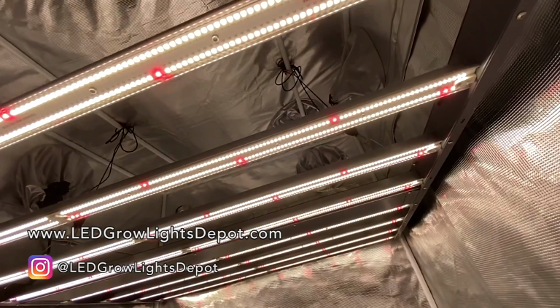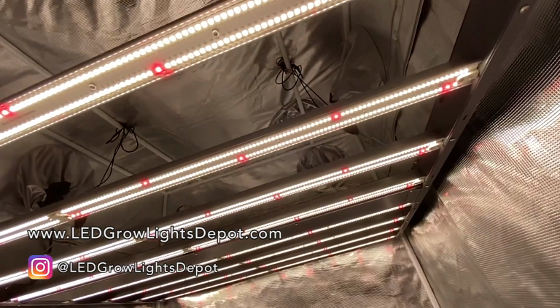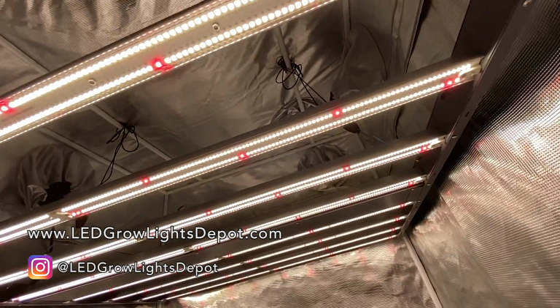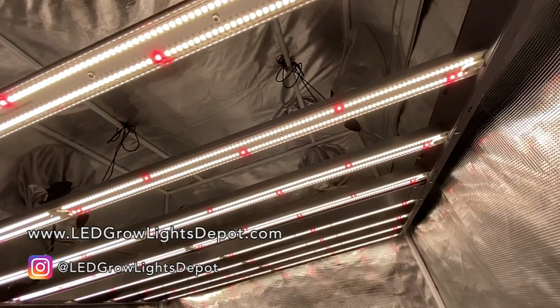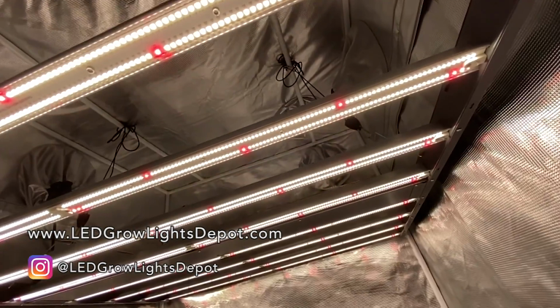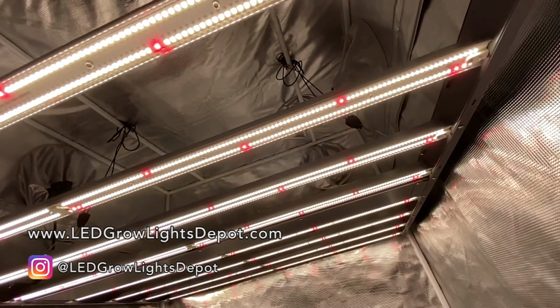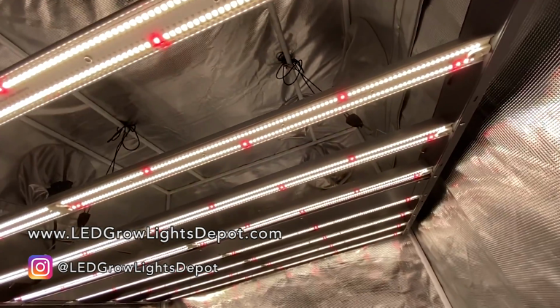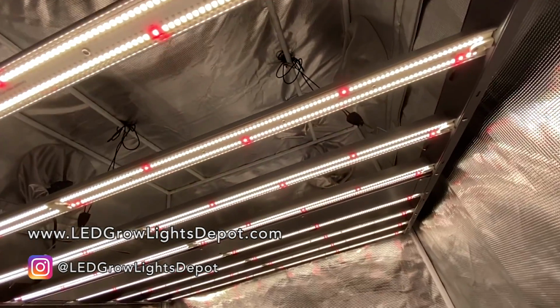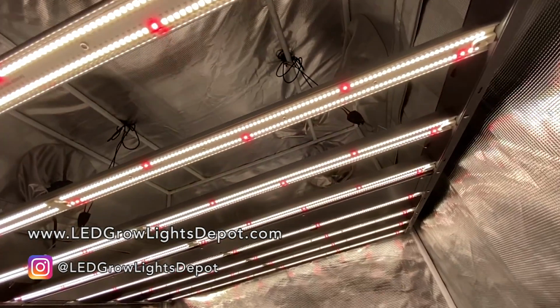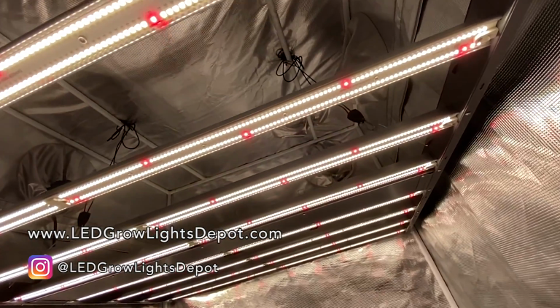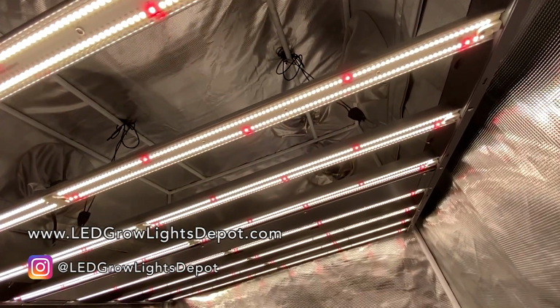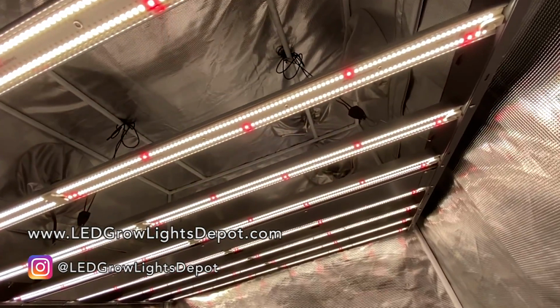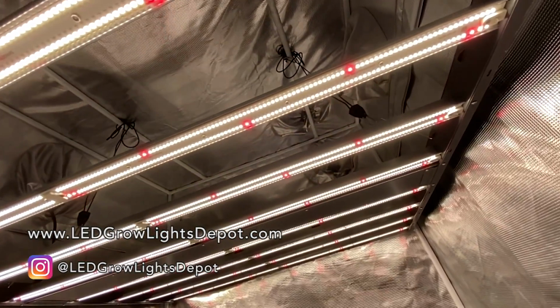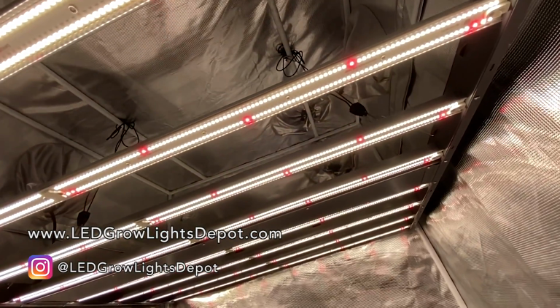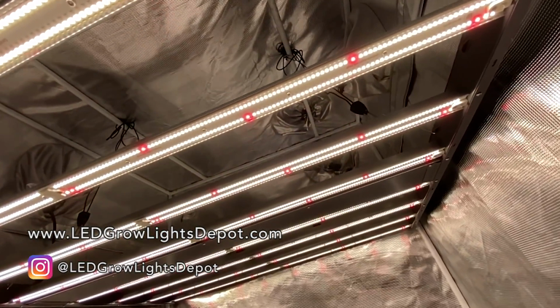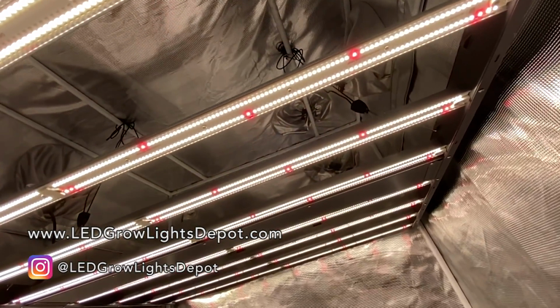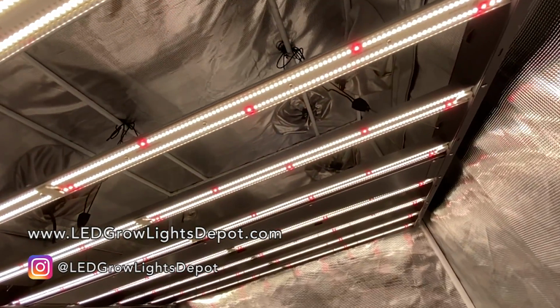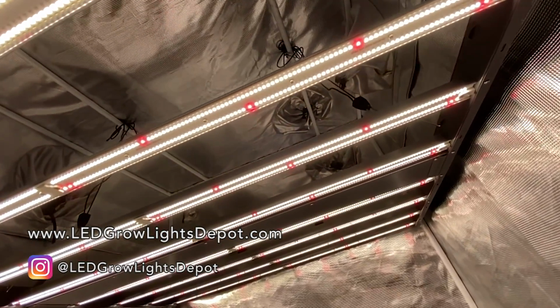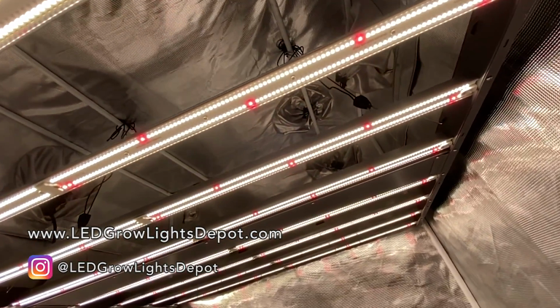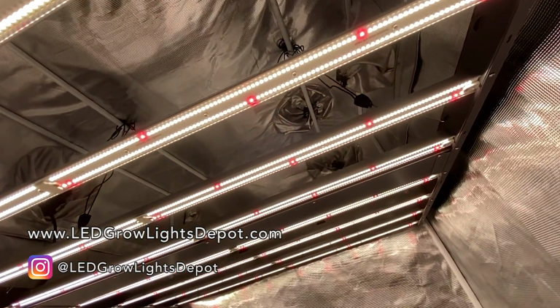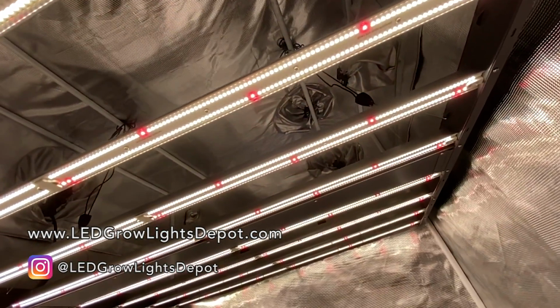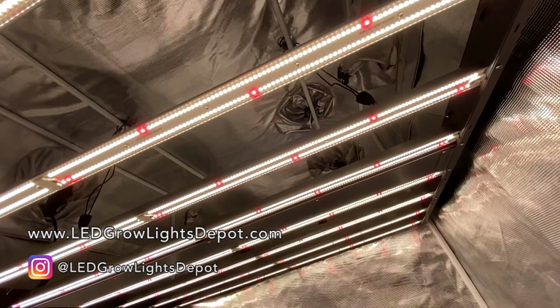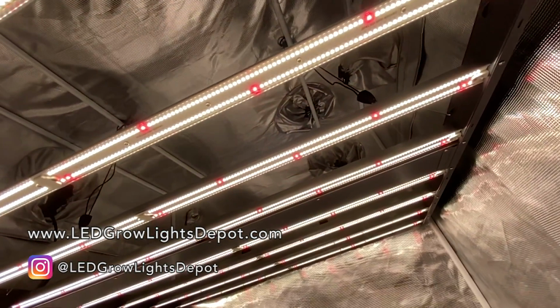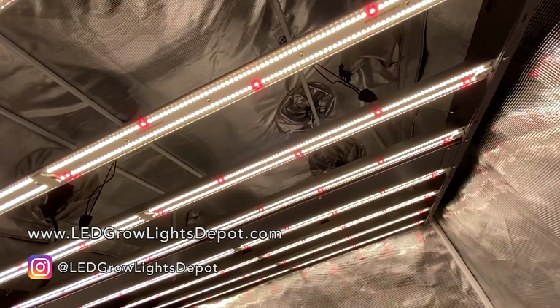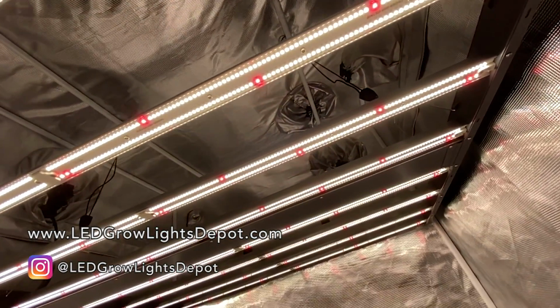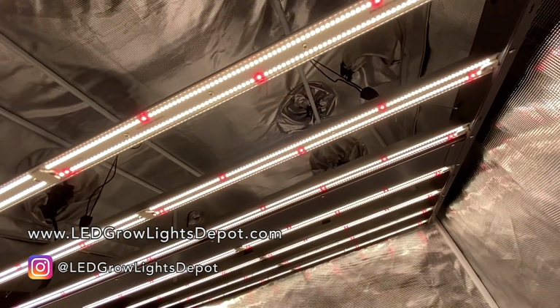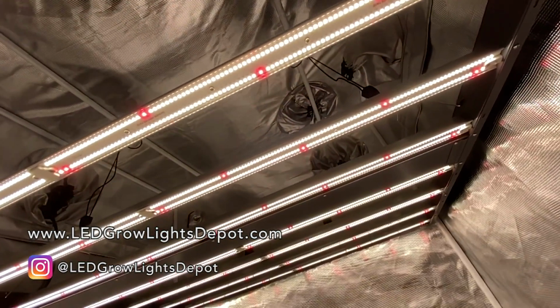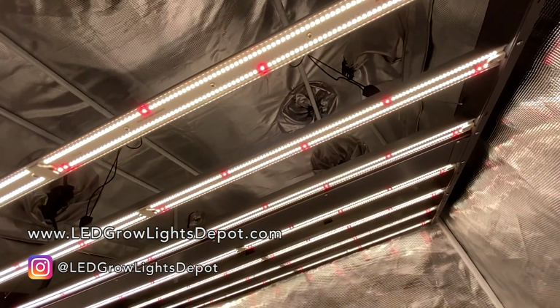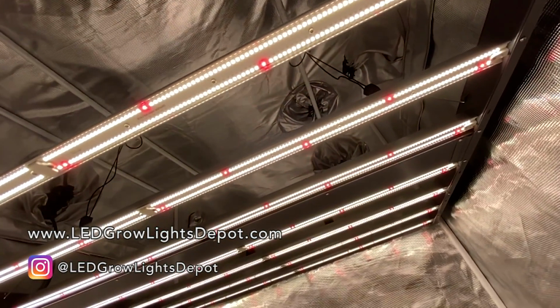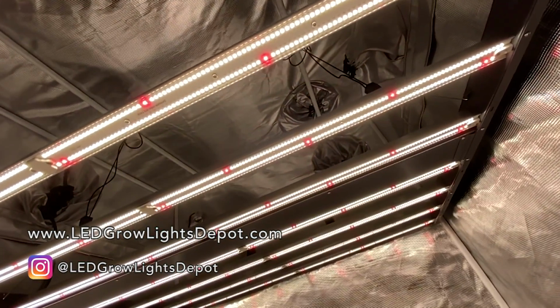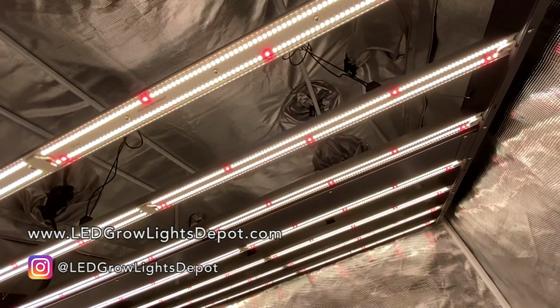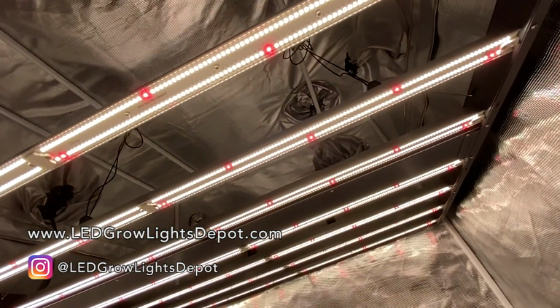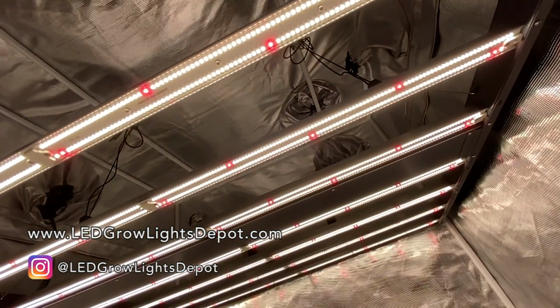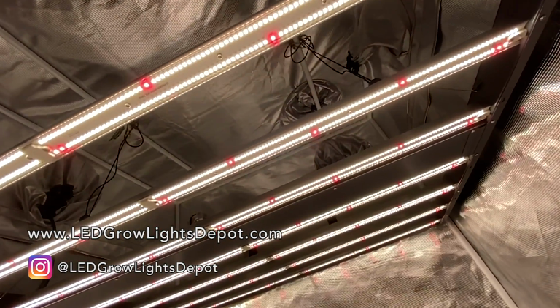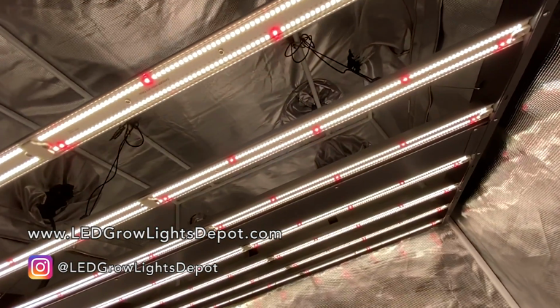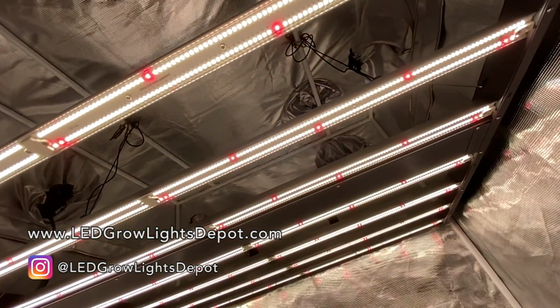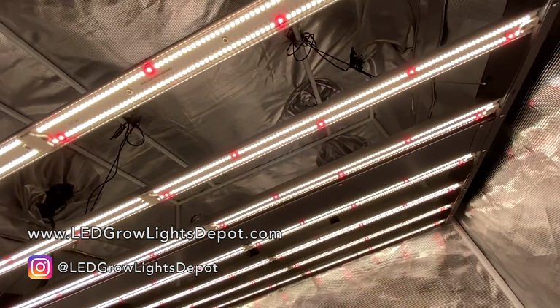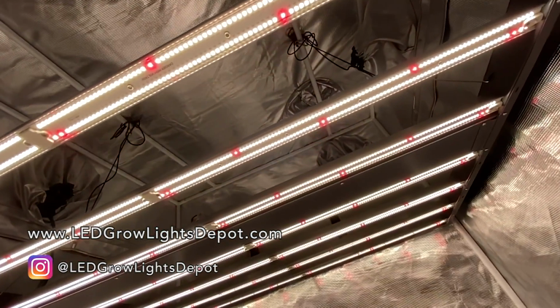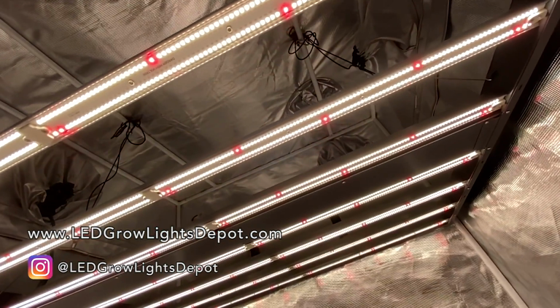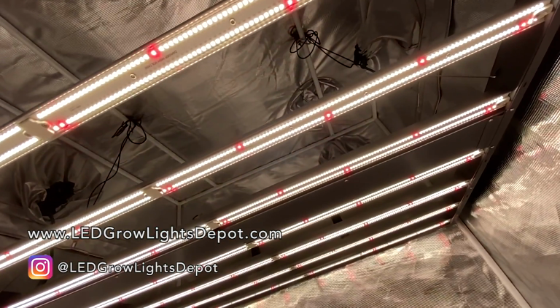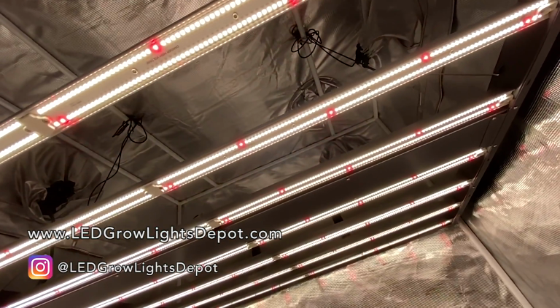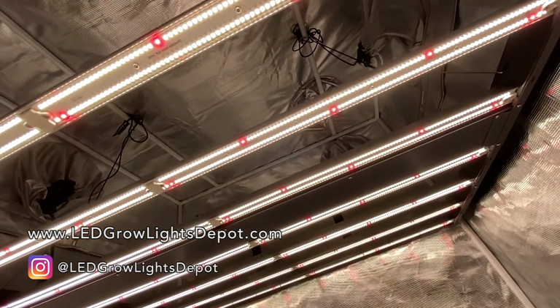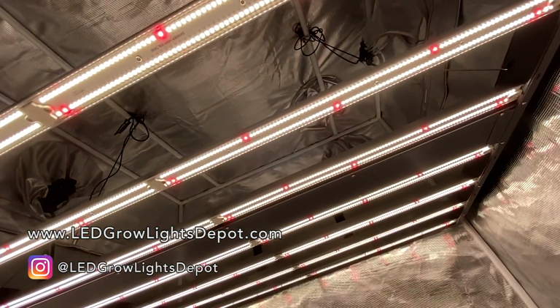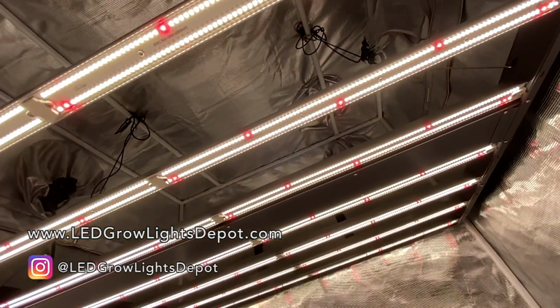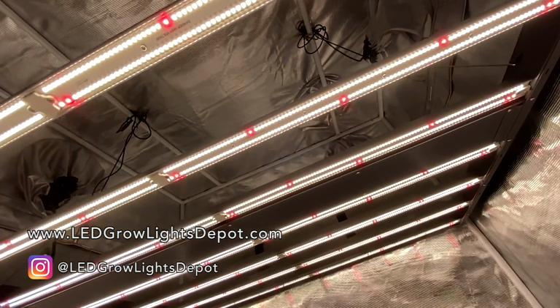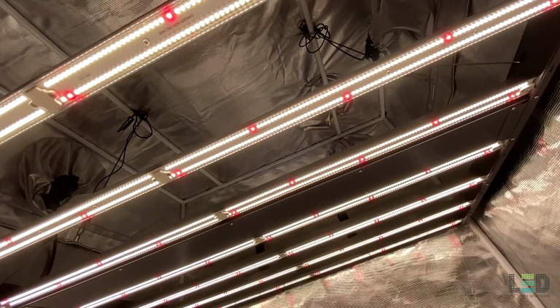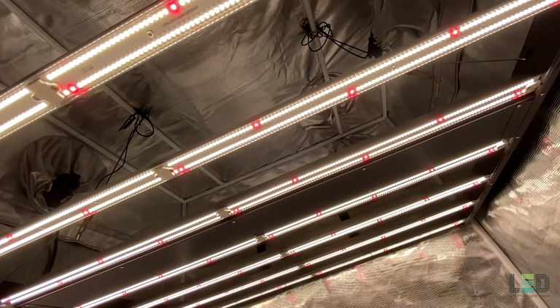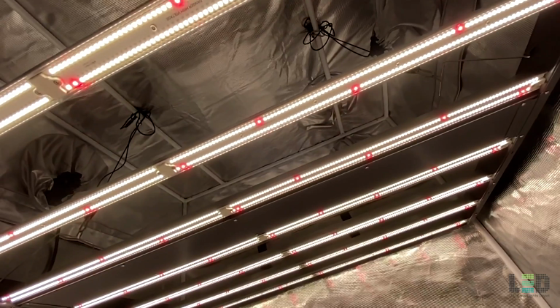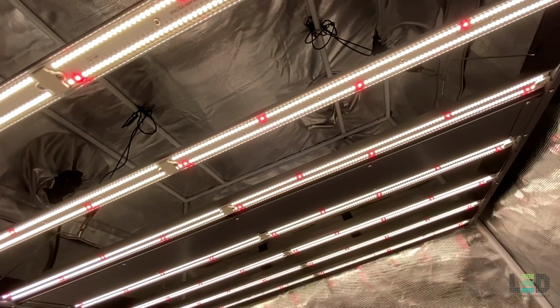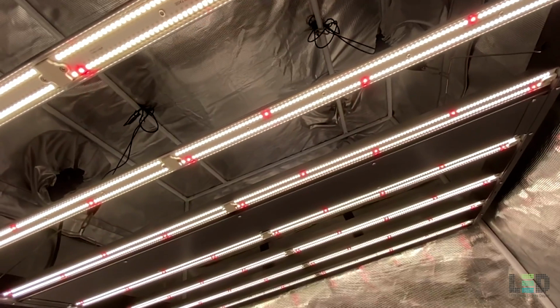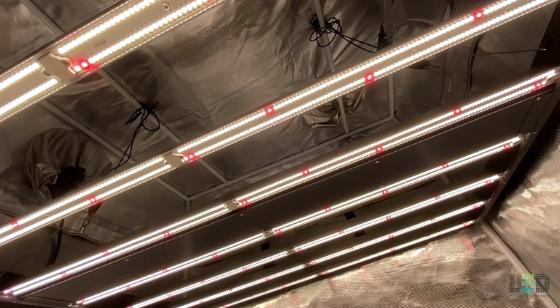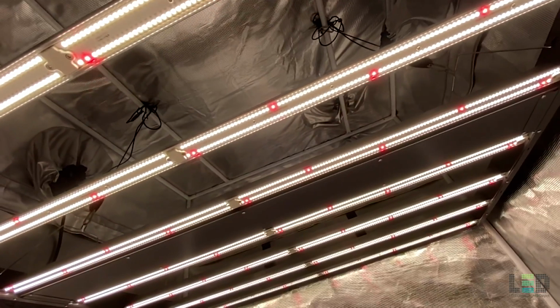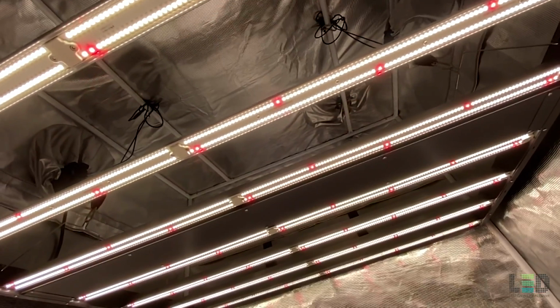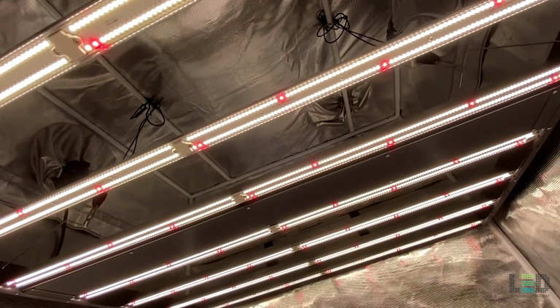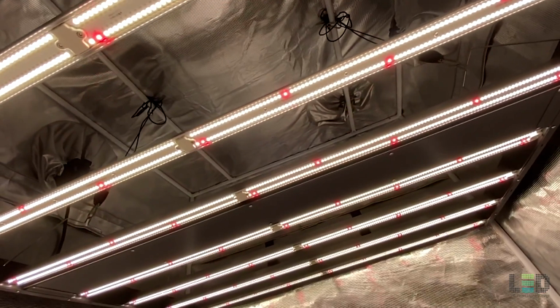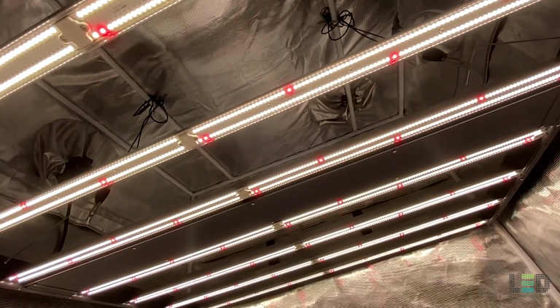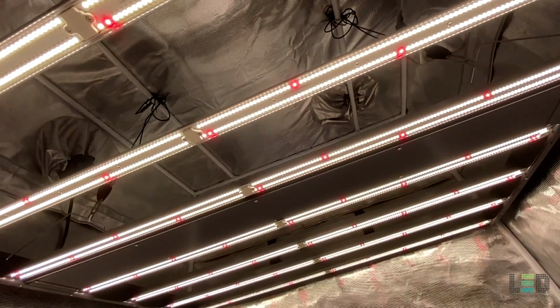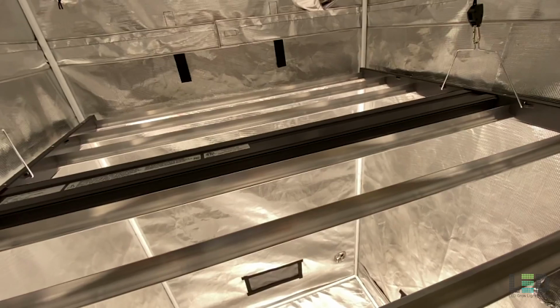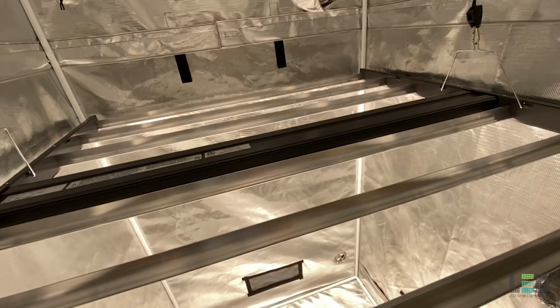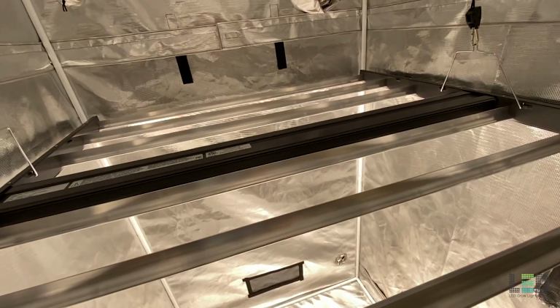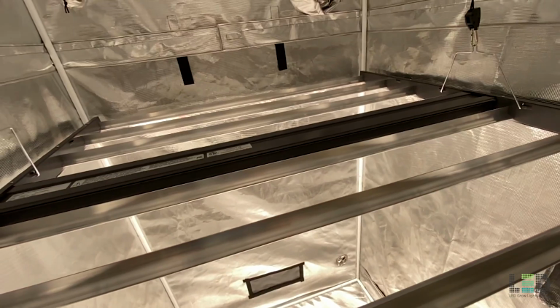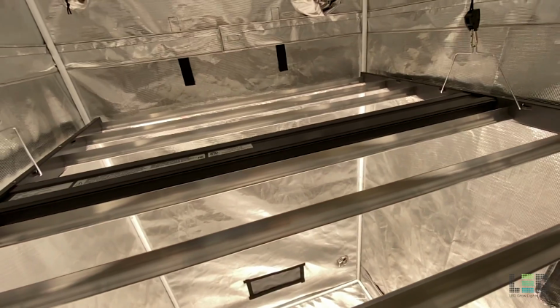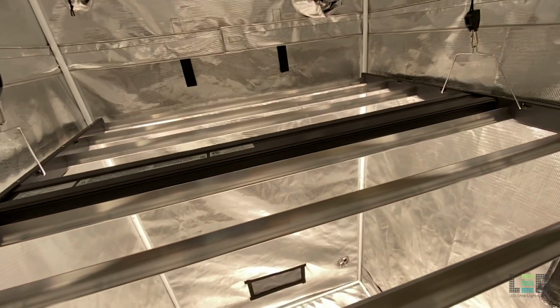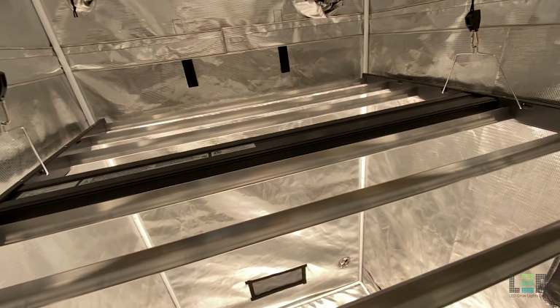What's happening everyone? It's Eric from LED Grow Lights Depot. I'm going to review and PAR test the Gavita Pro 1700E LED Grow Light.